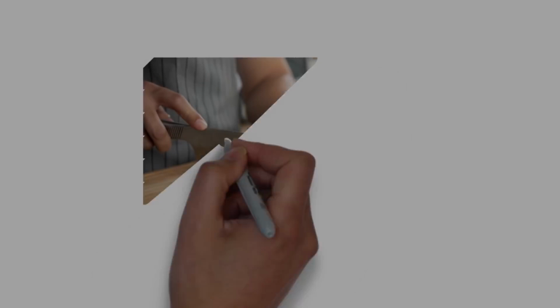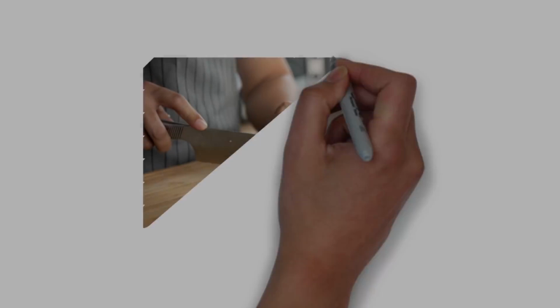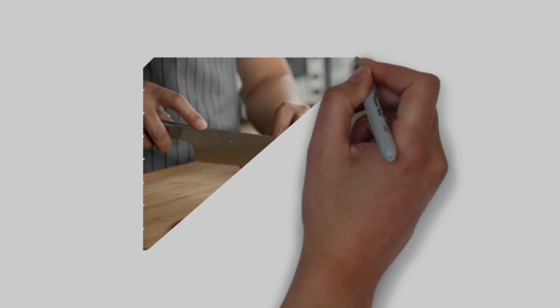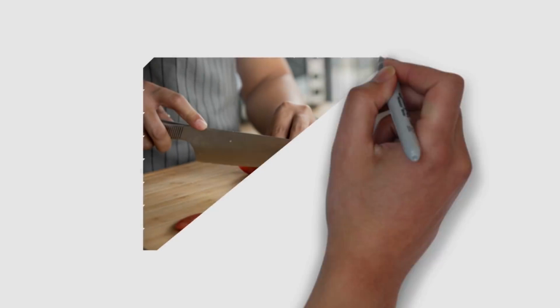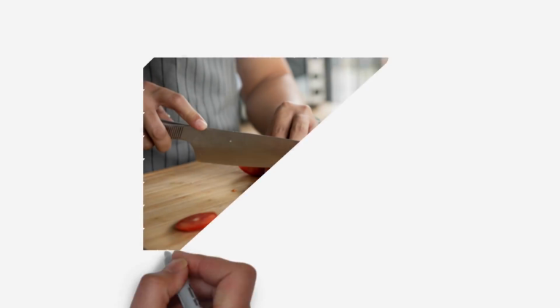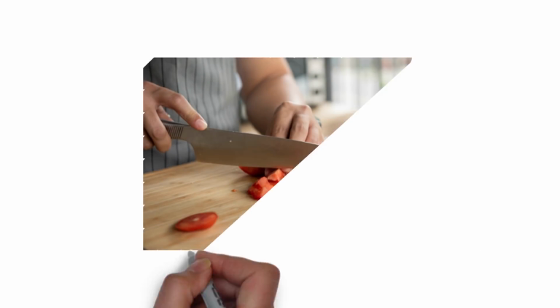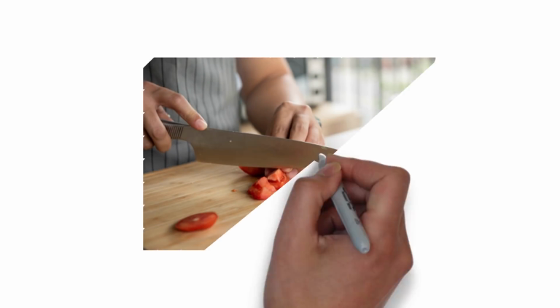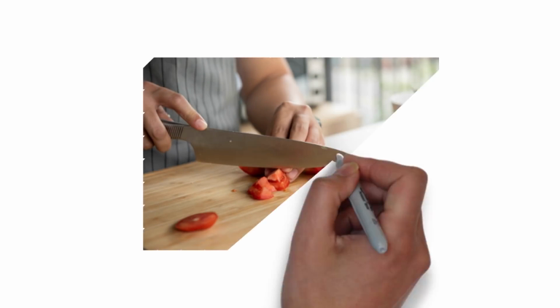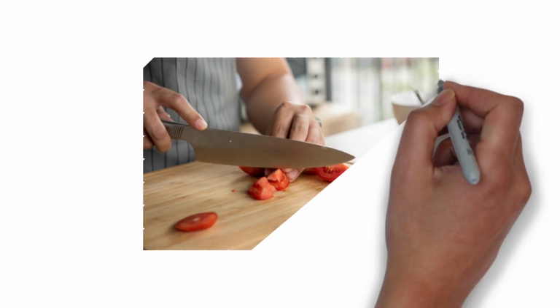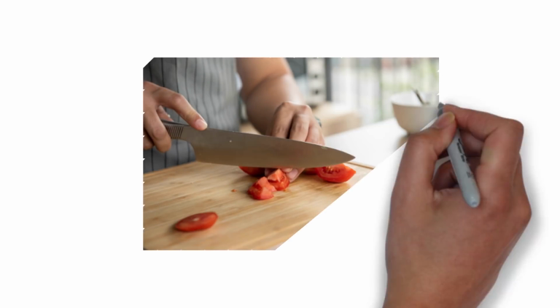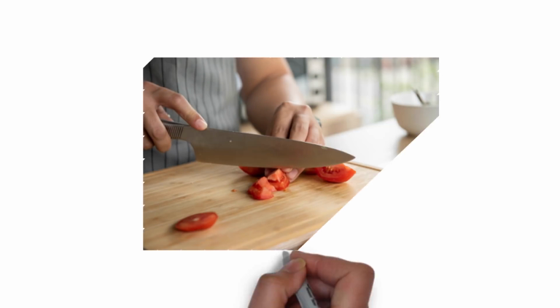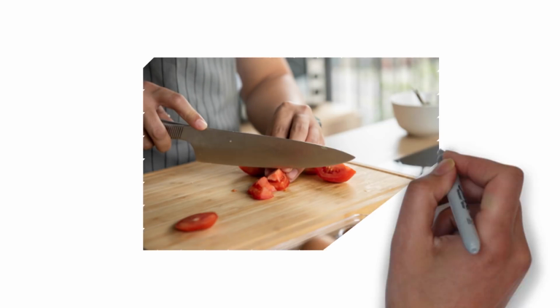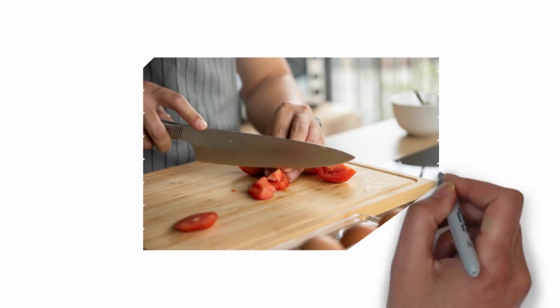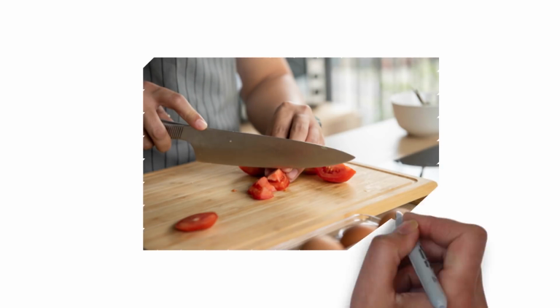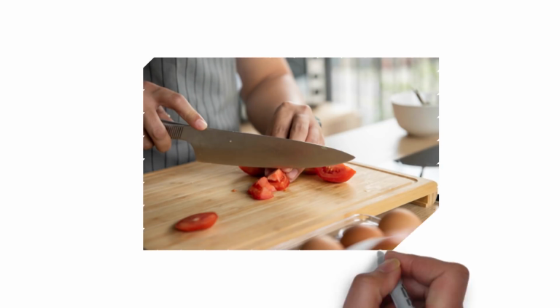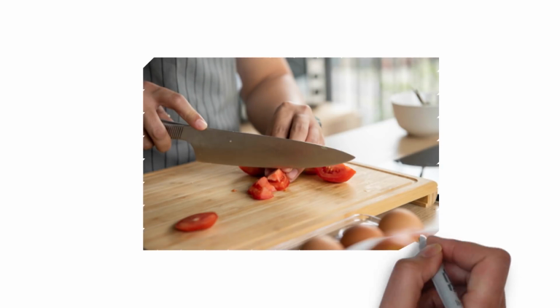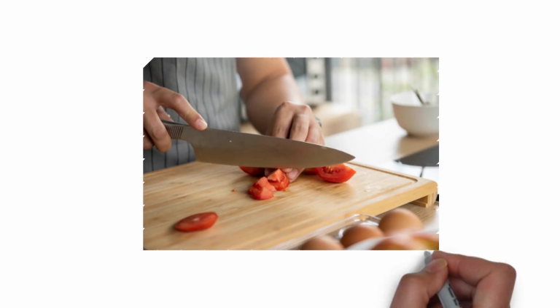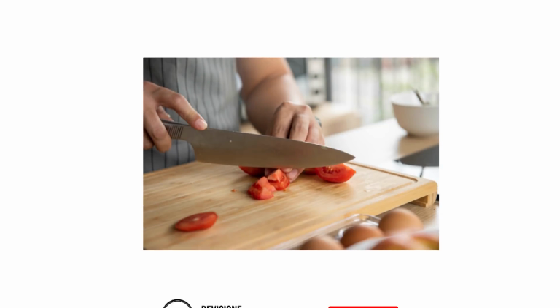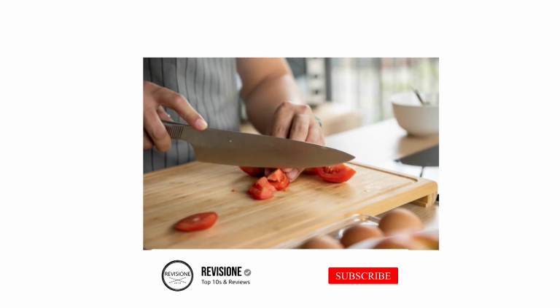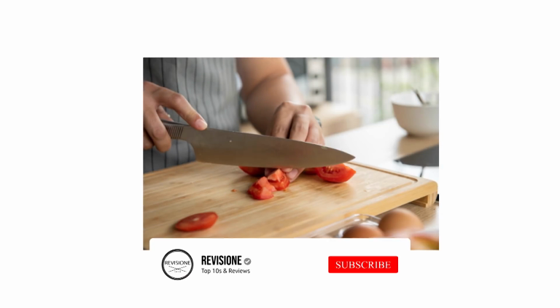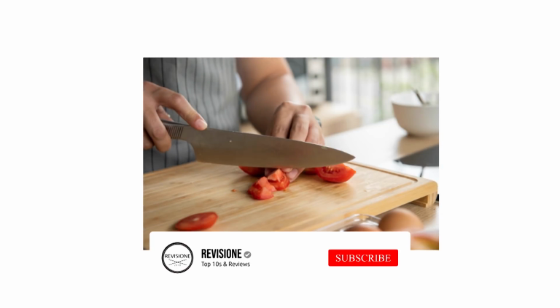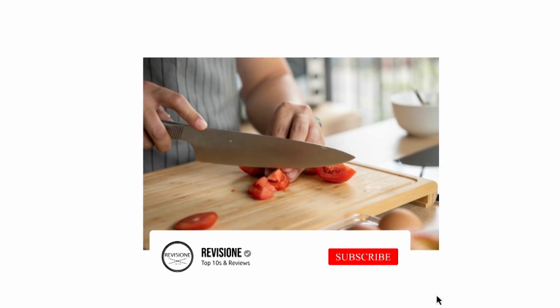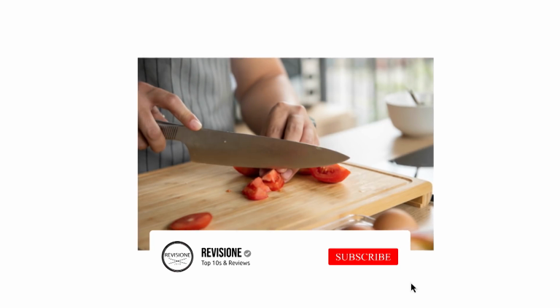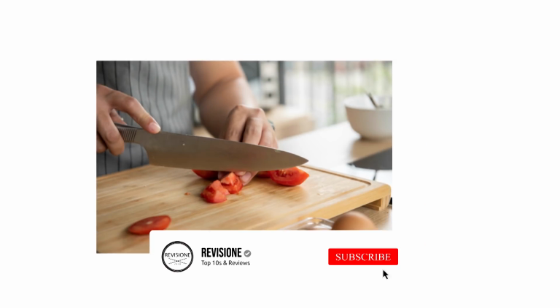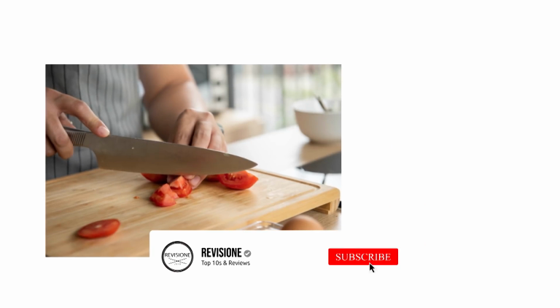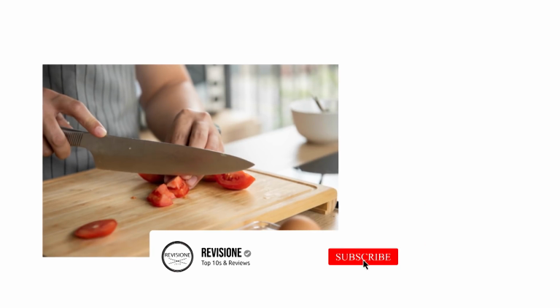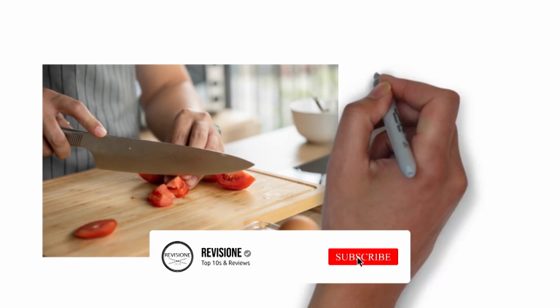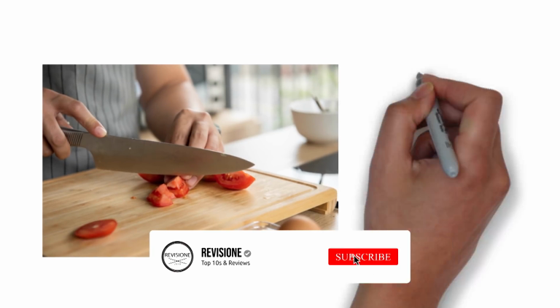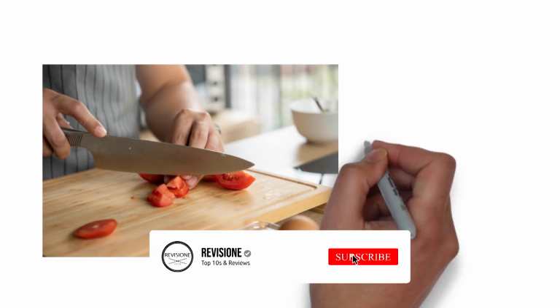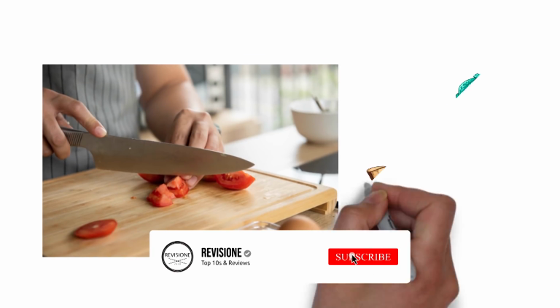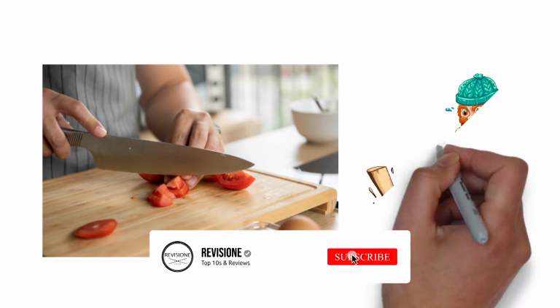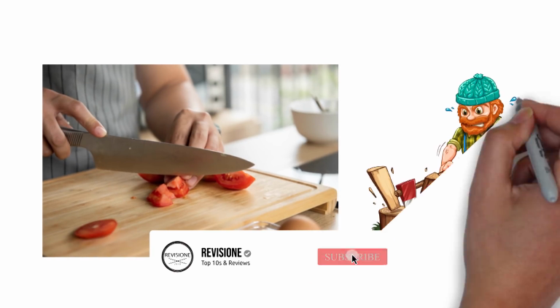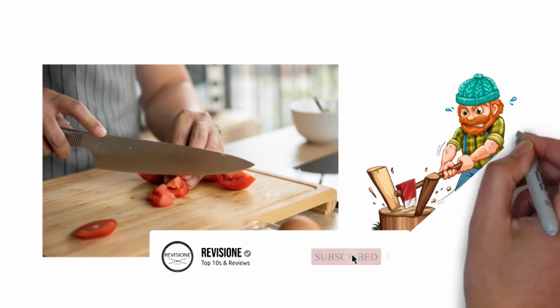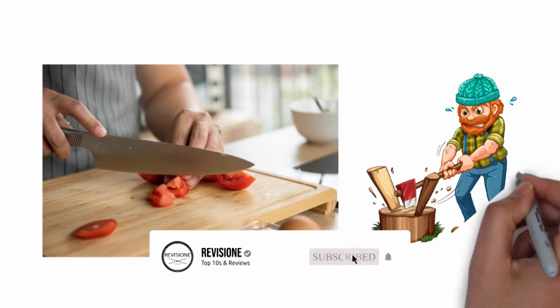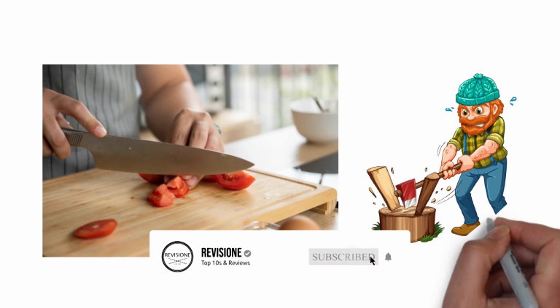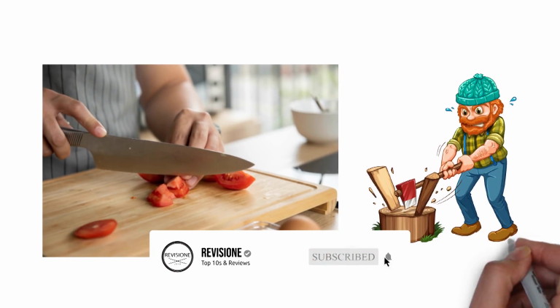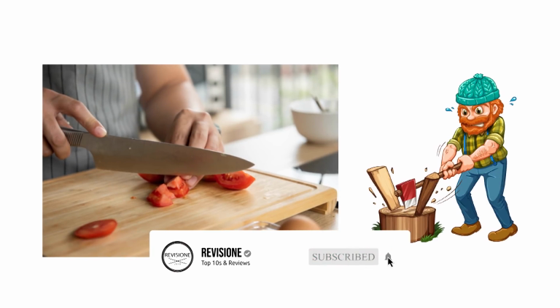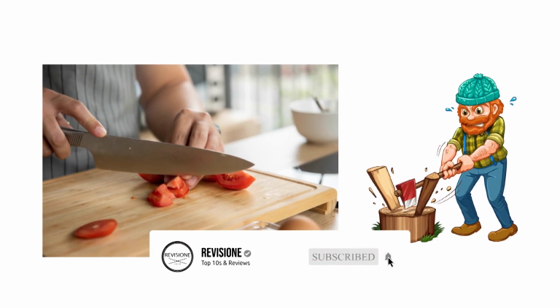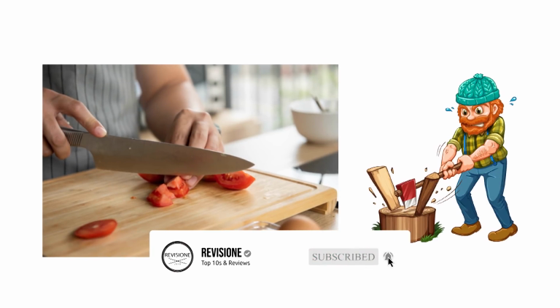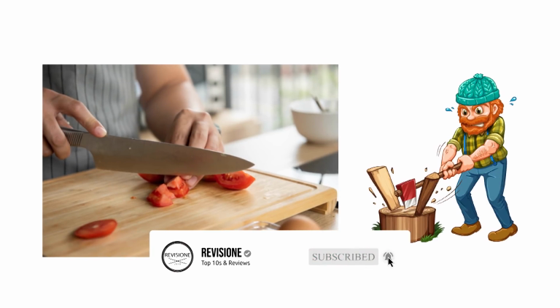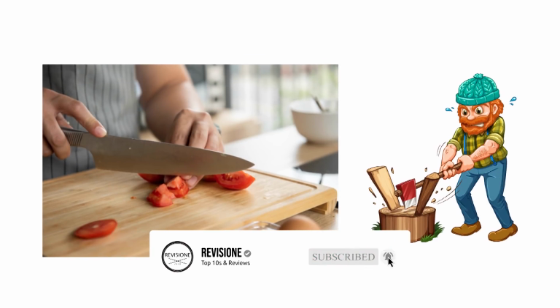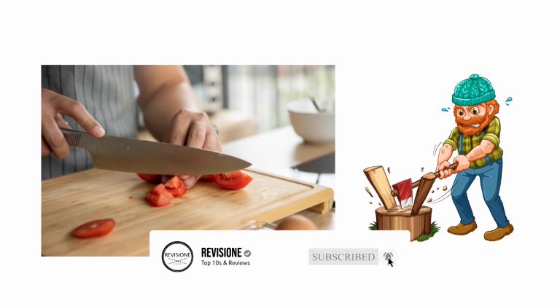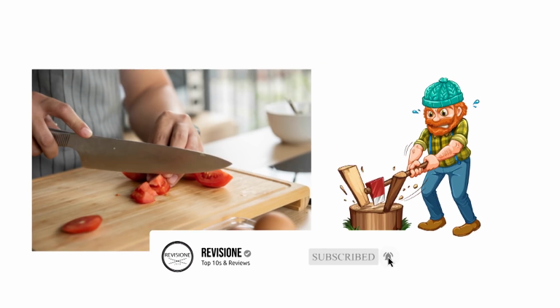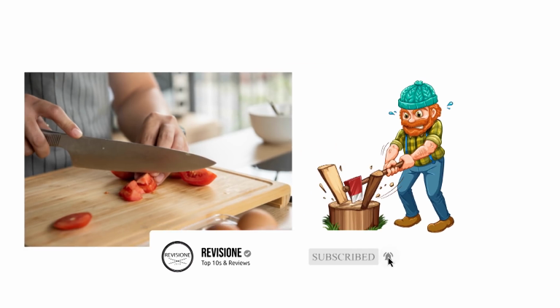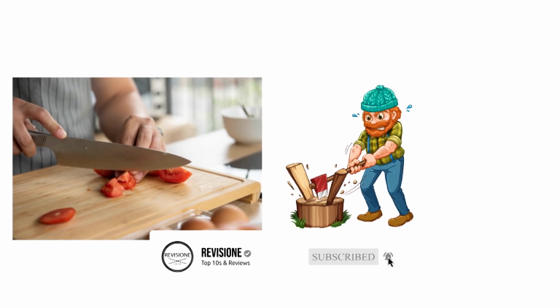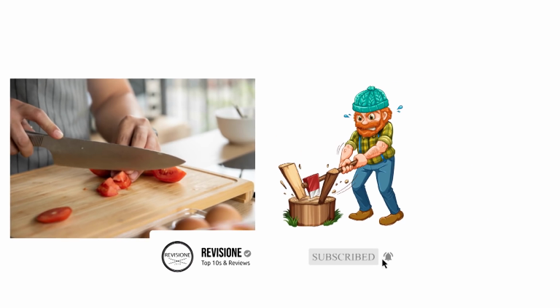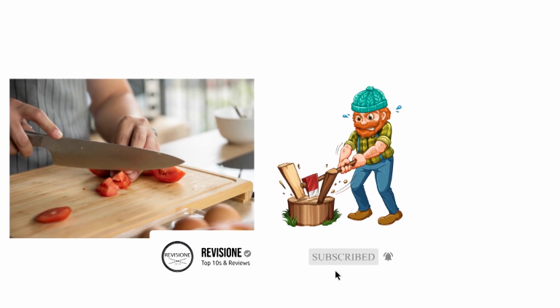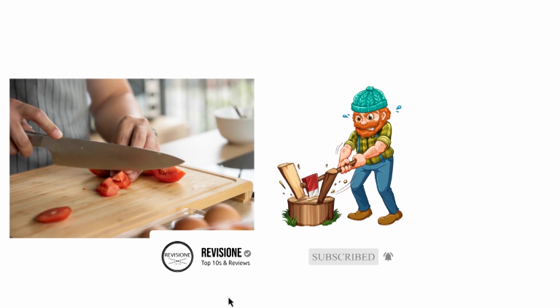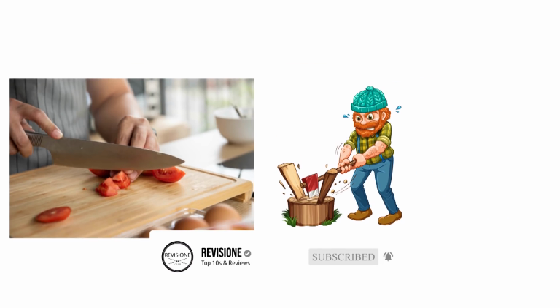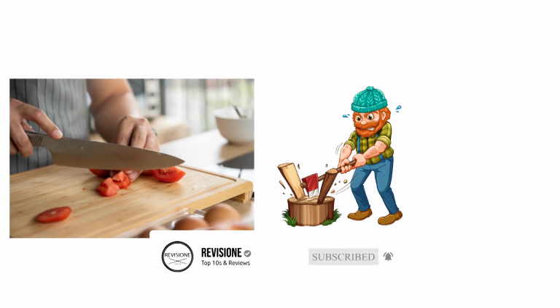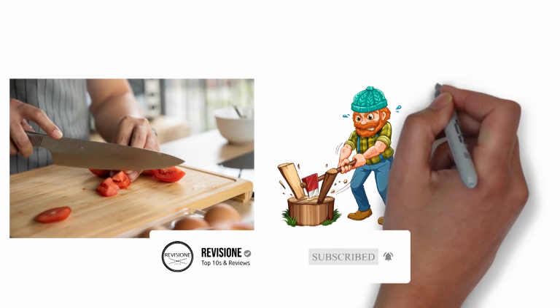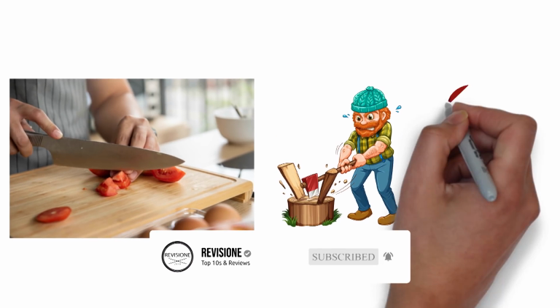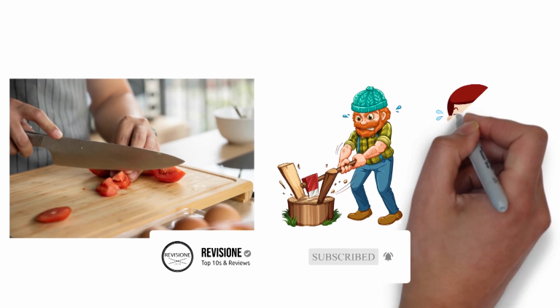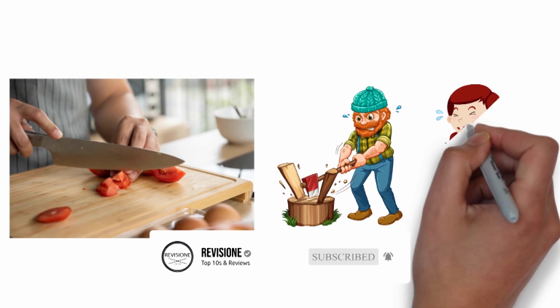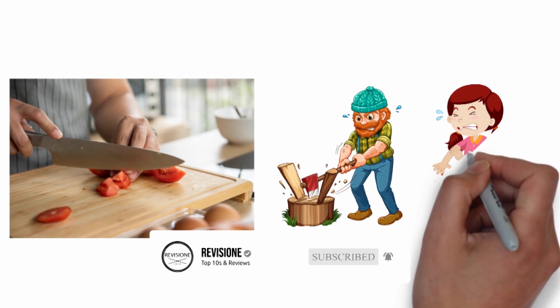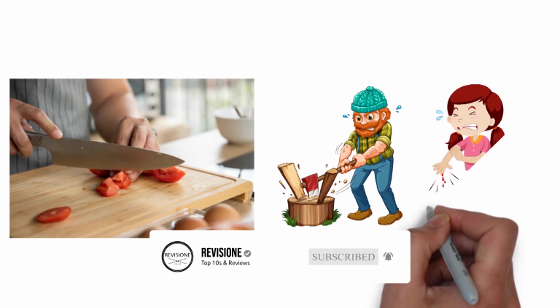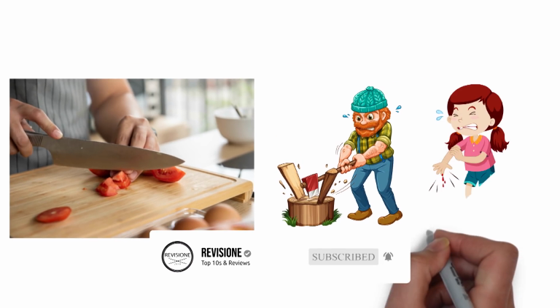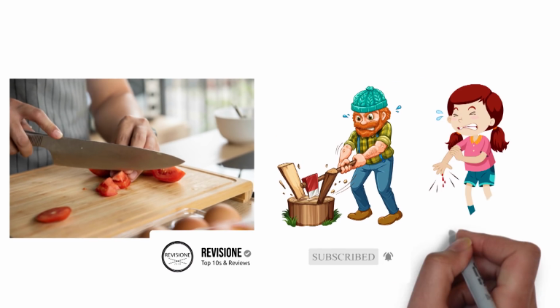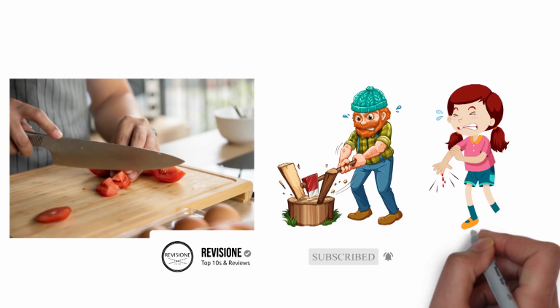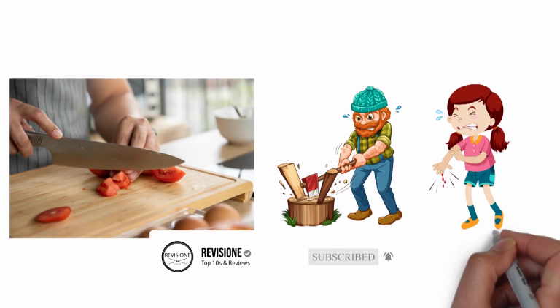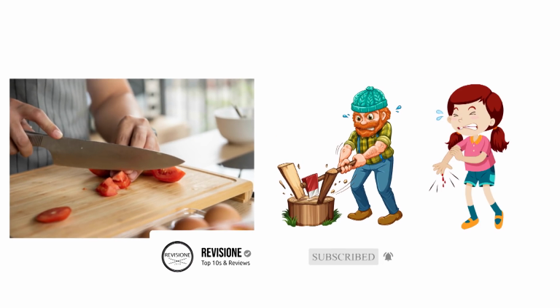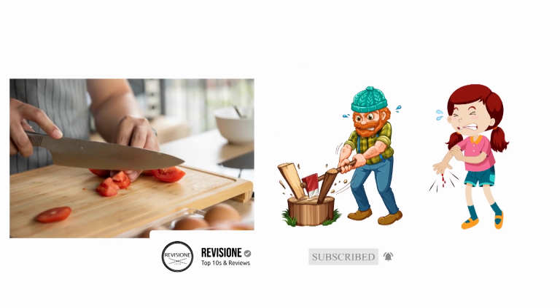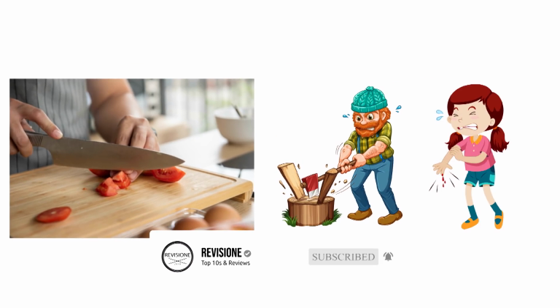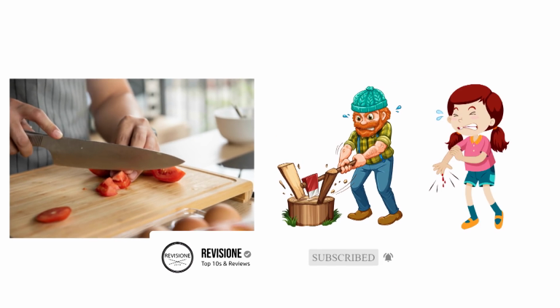Dull knives cut poorly, causing you to apply extra force in the process, which increases the chance of injury.